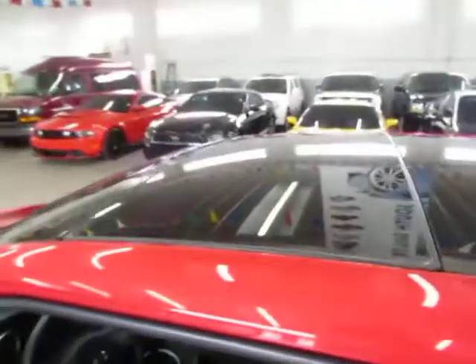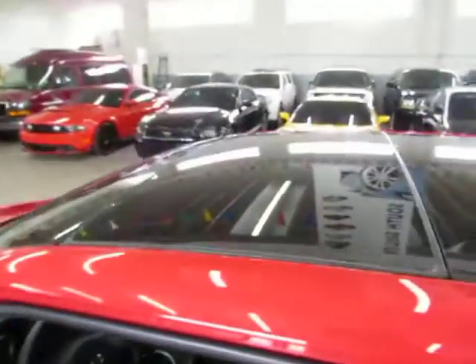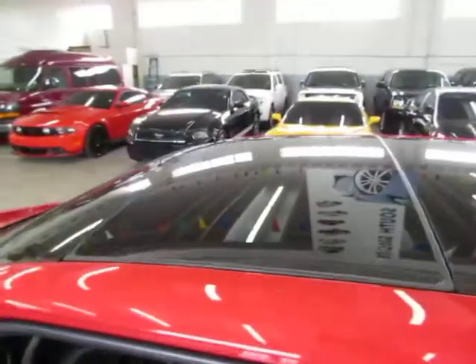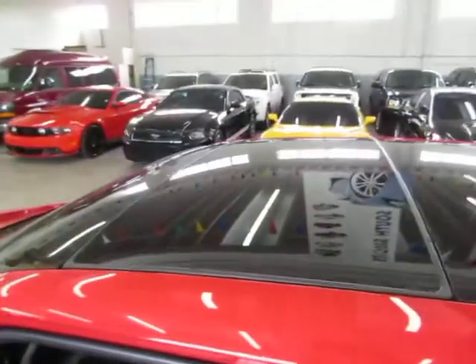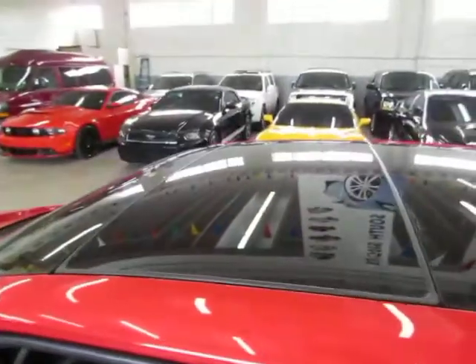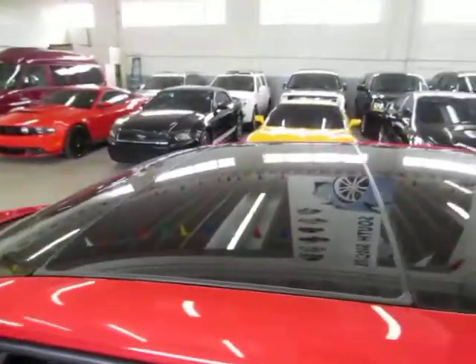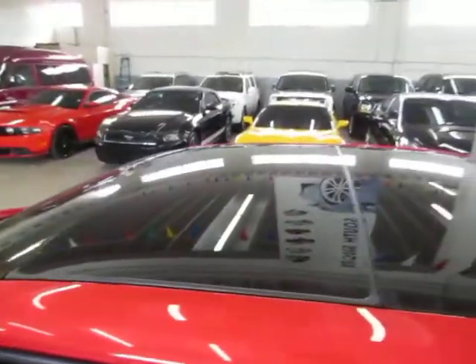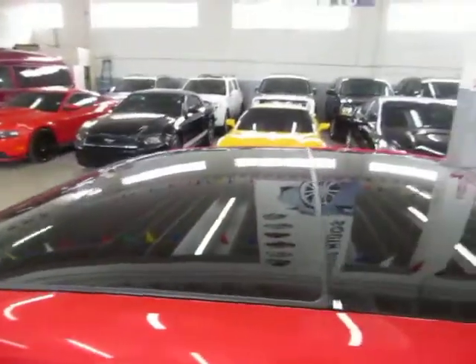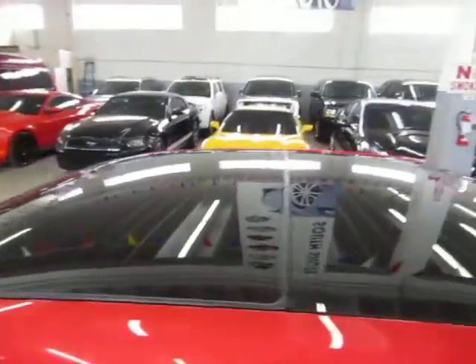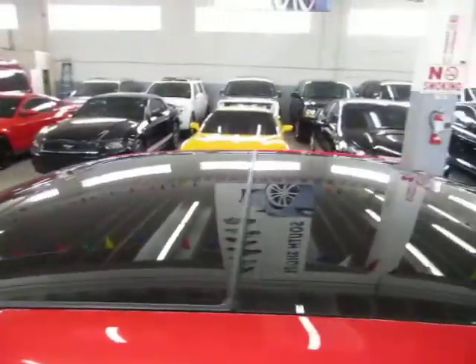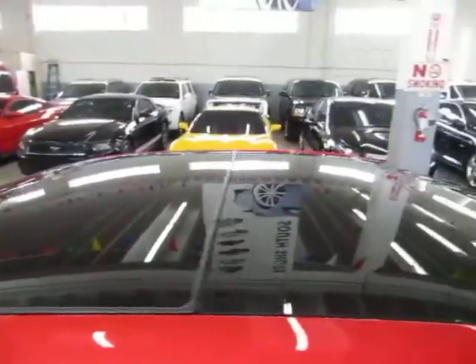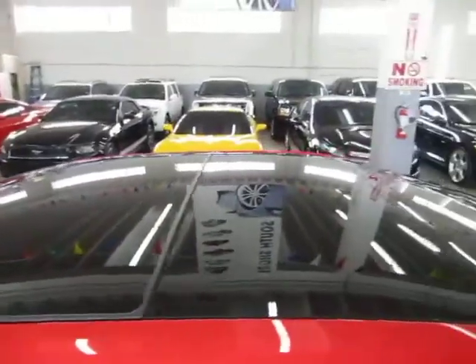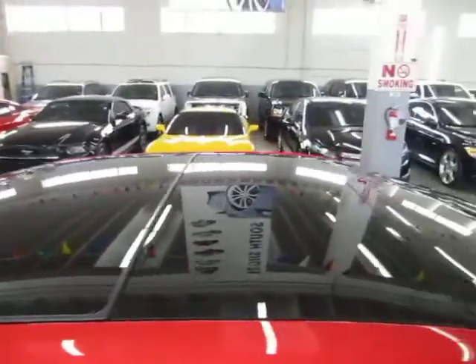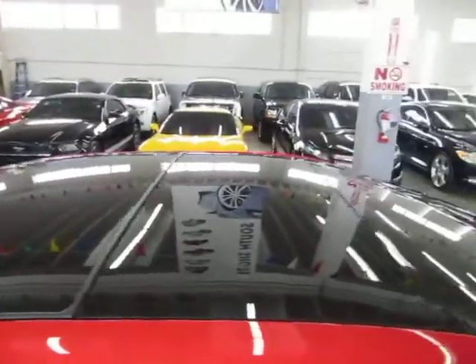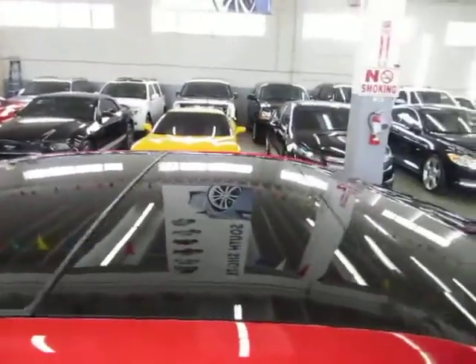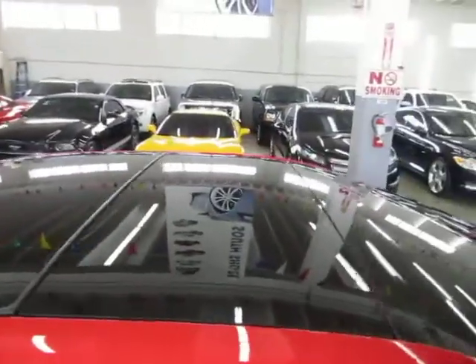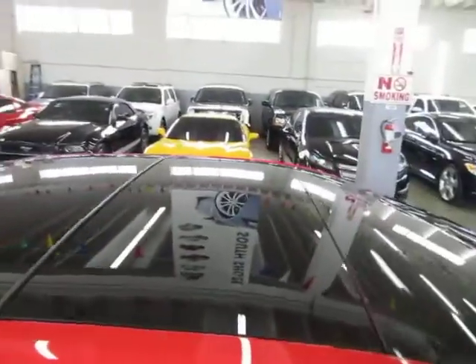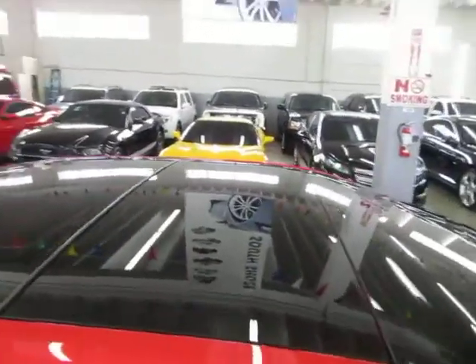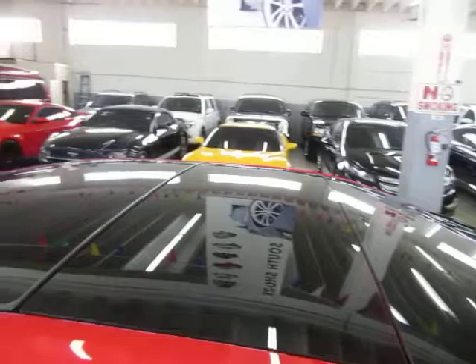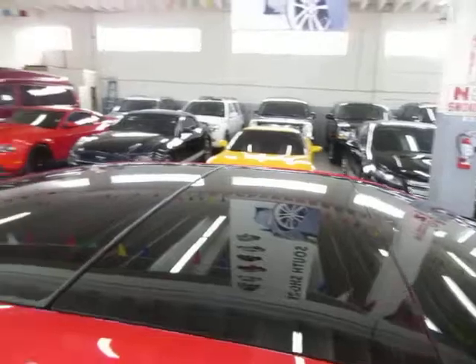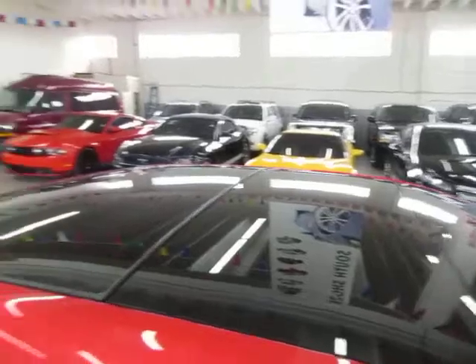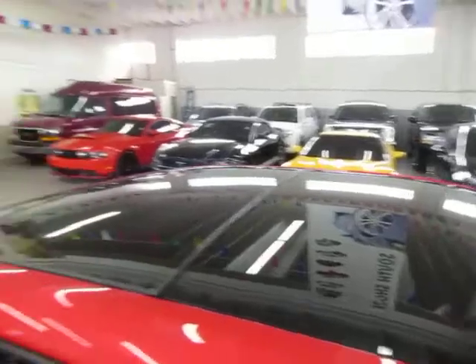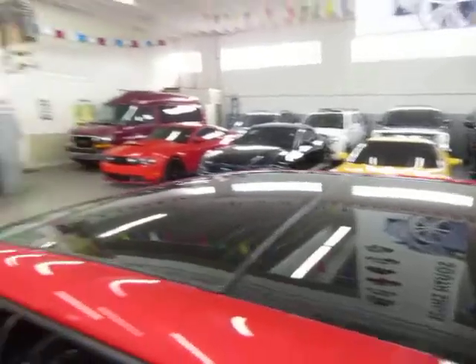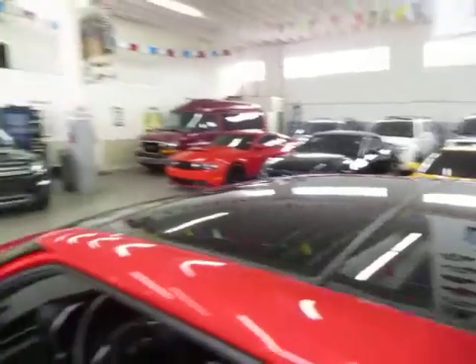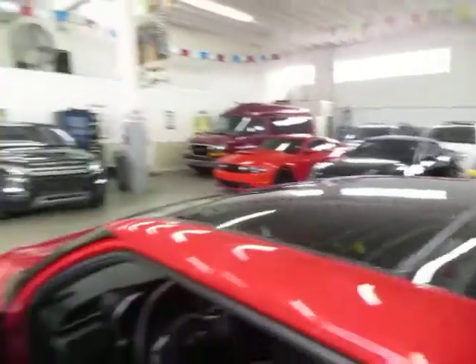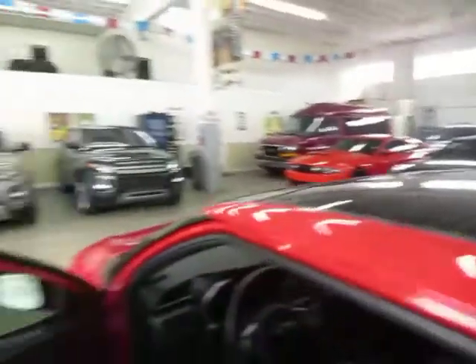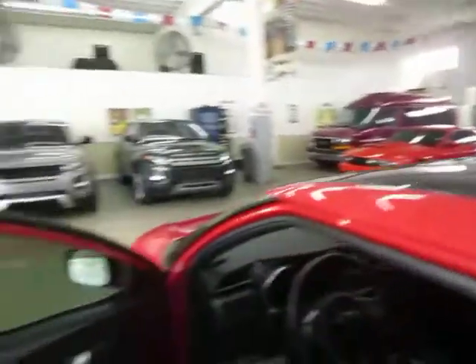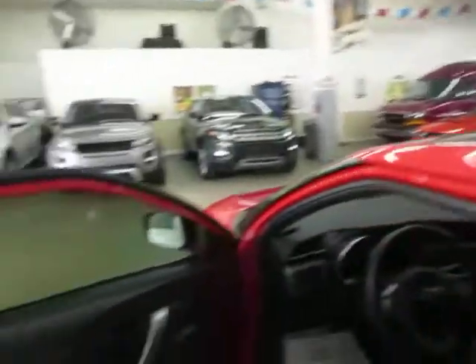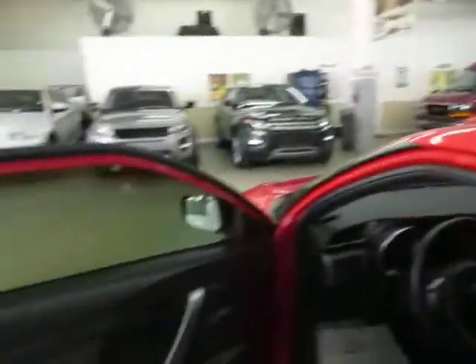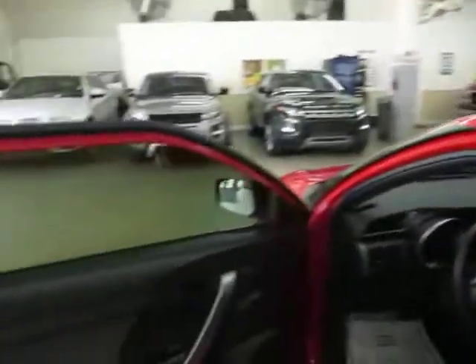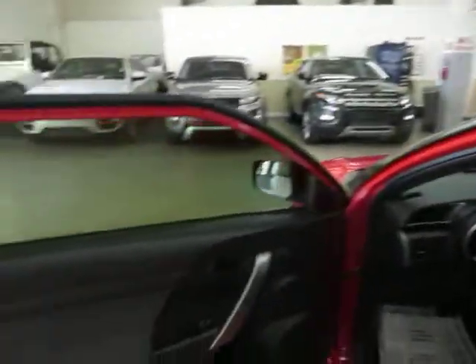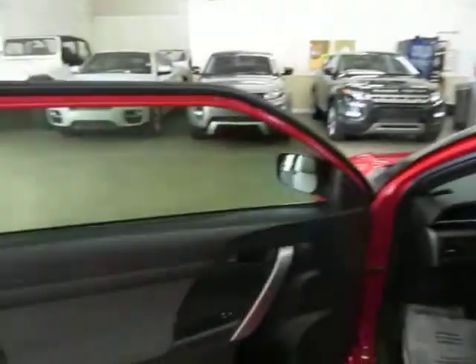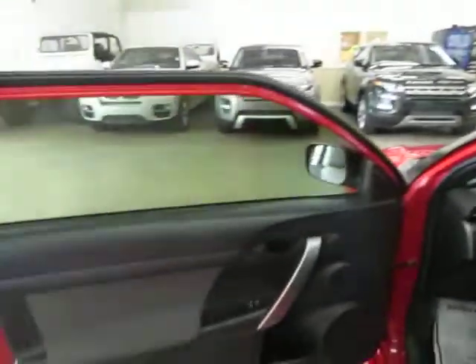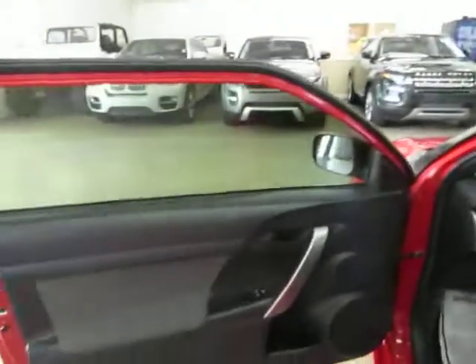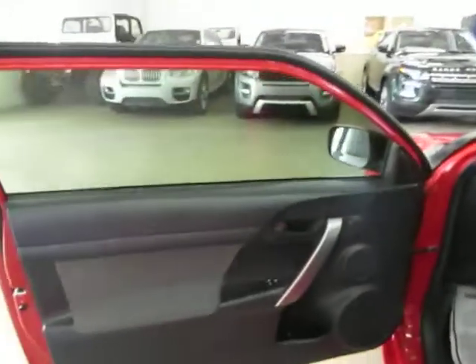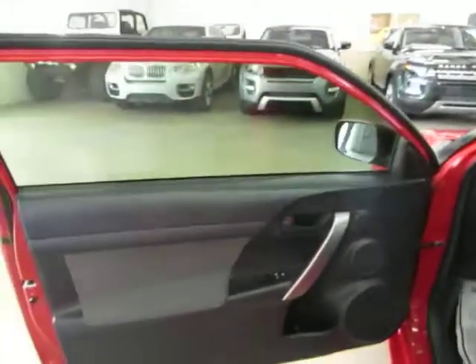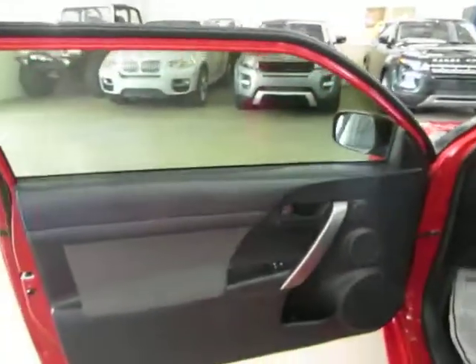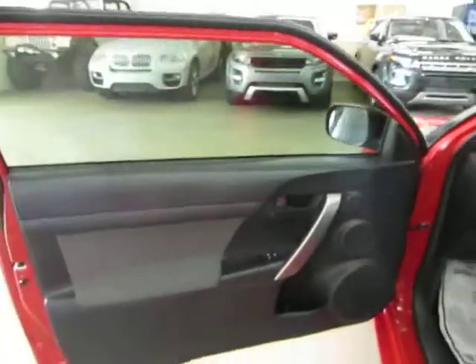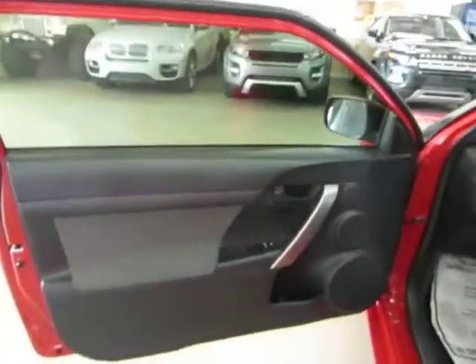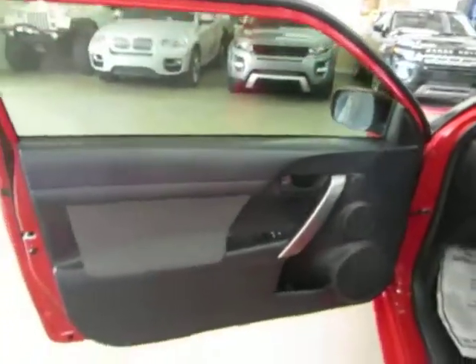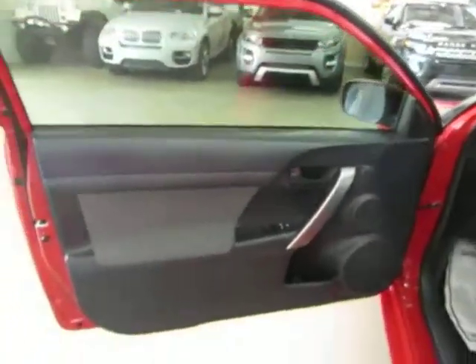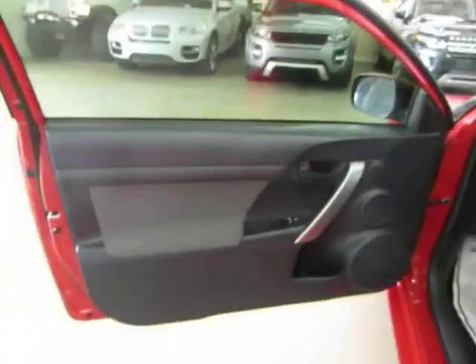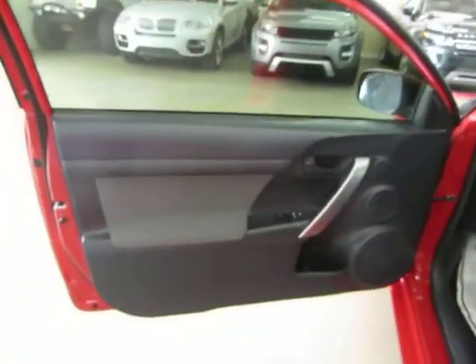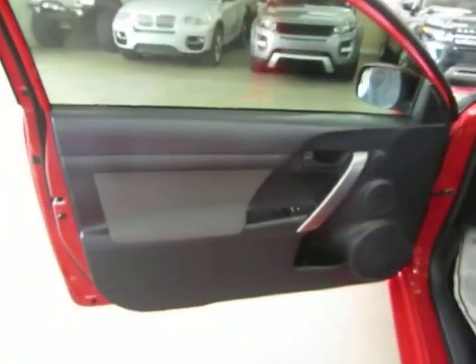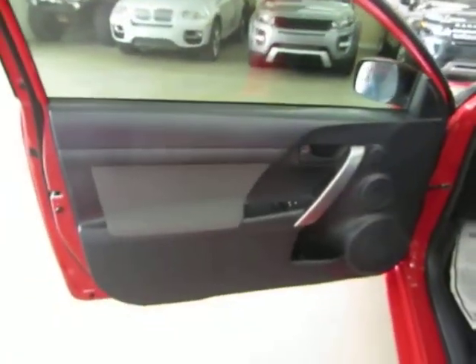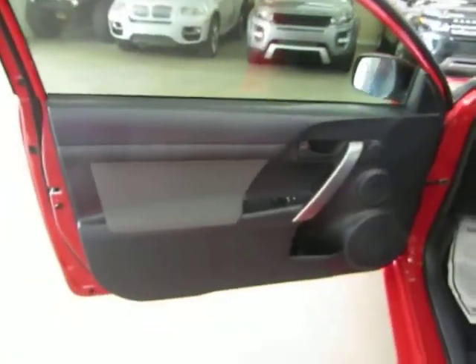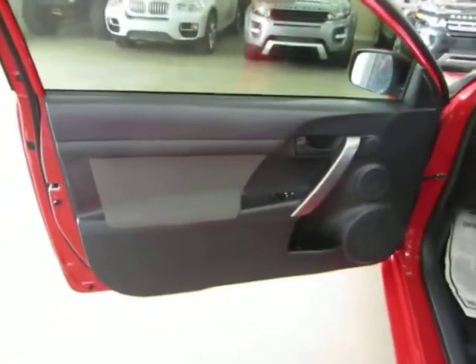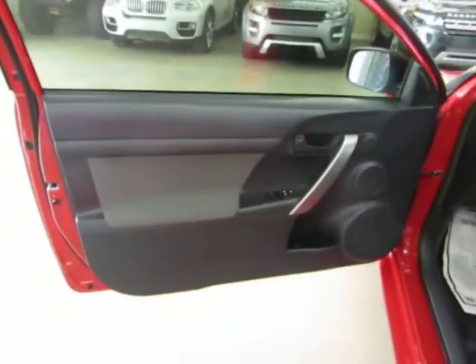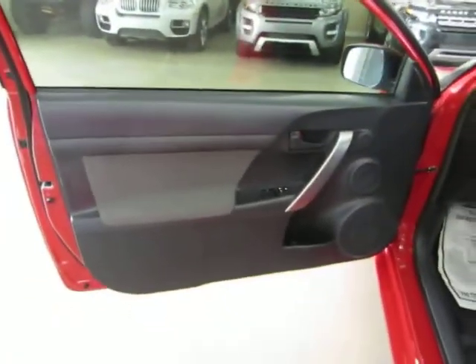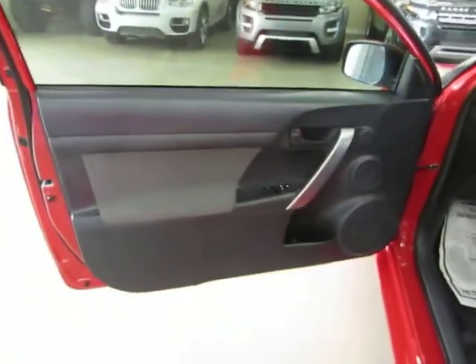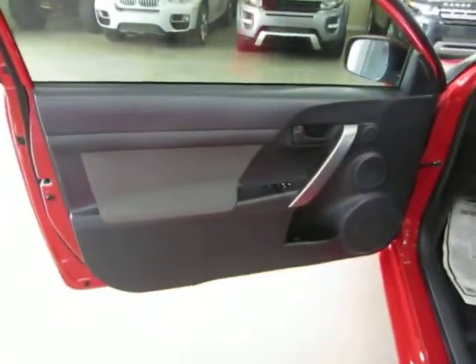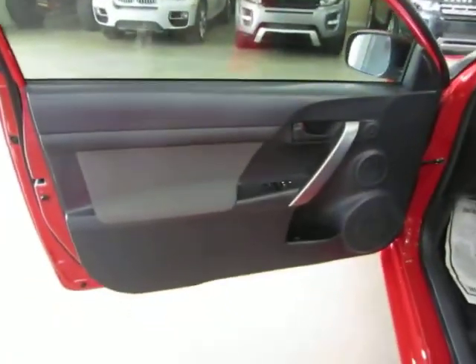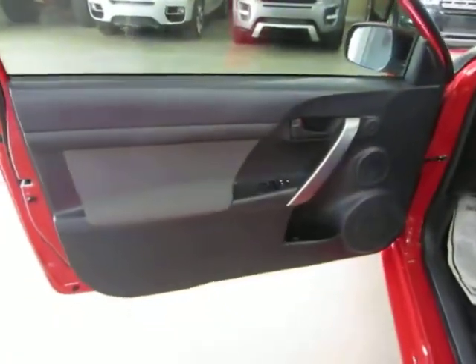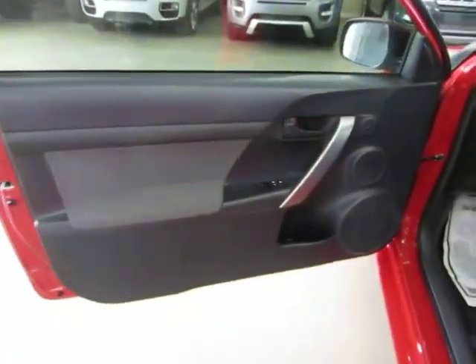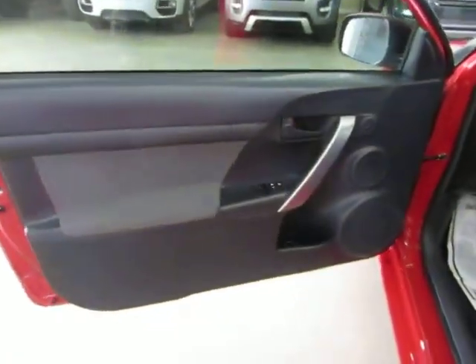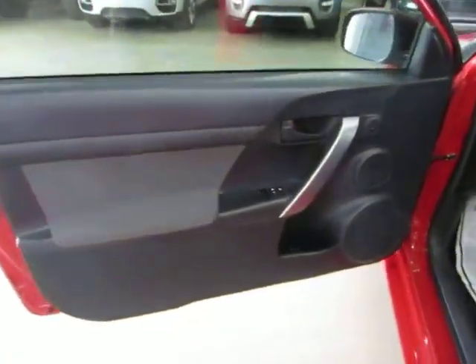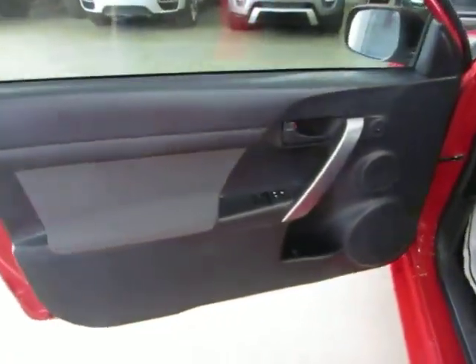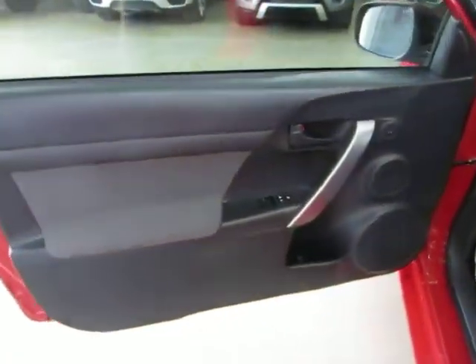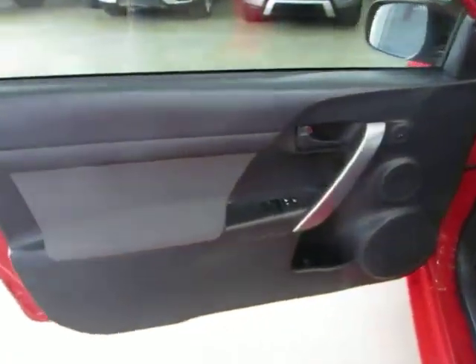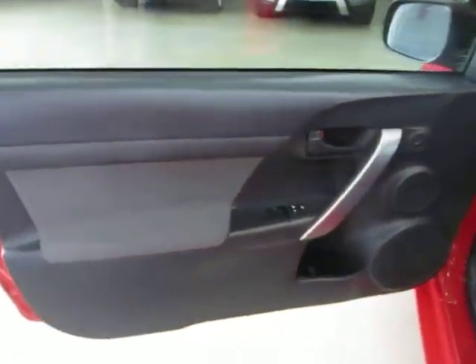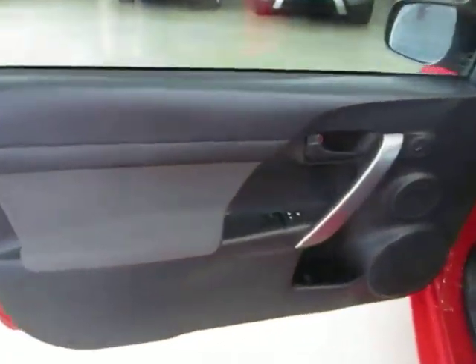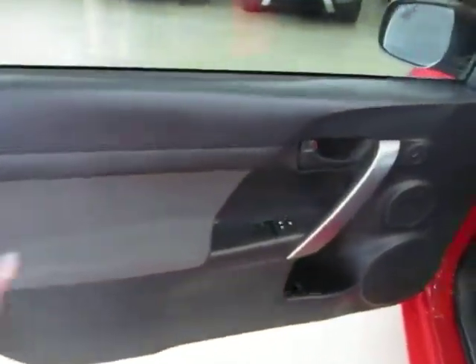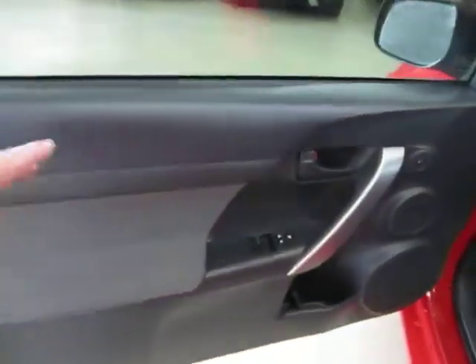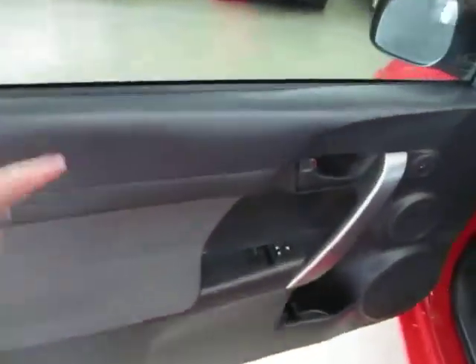It's got the glass moonroof with rear sky view. The door panels are all charcoal black, two-tone.